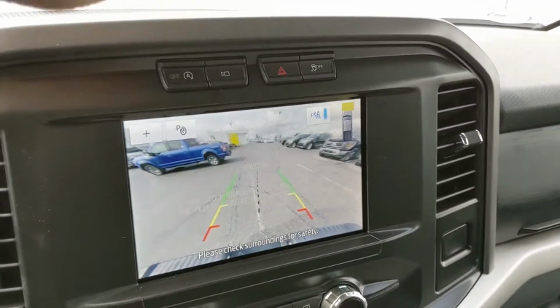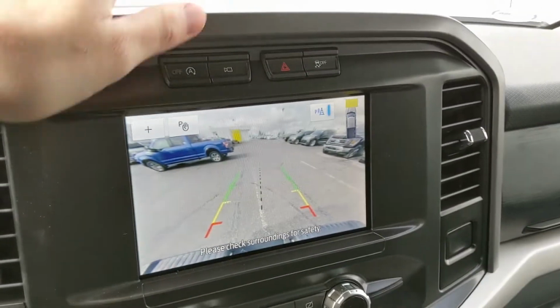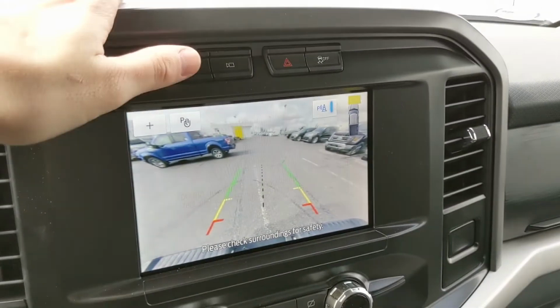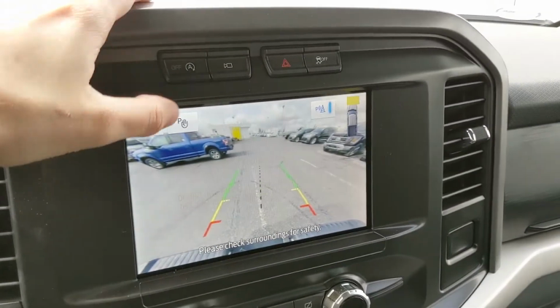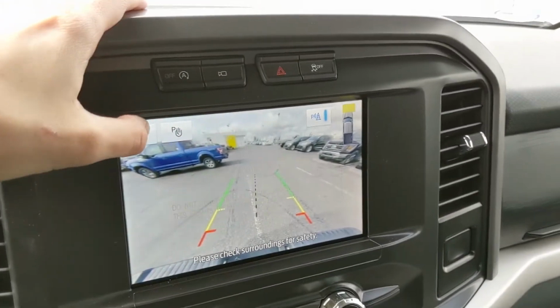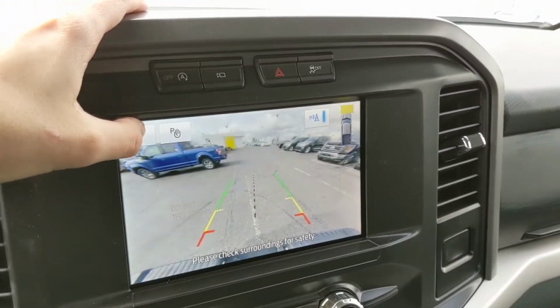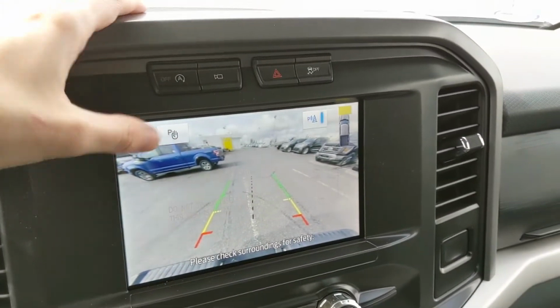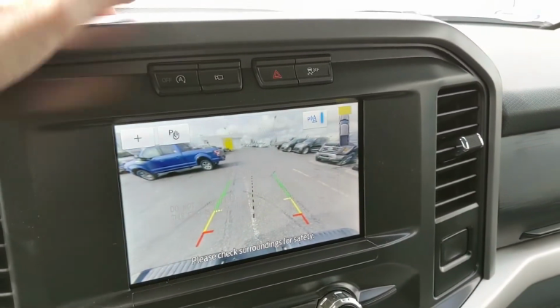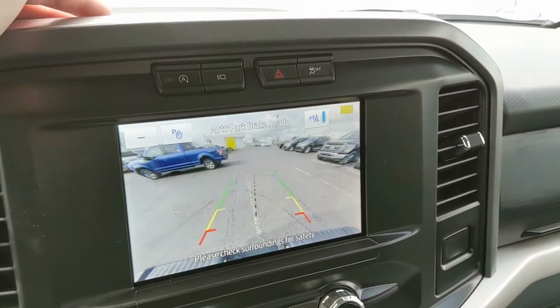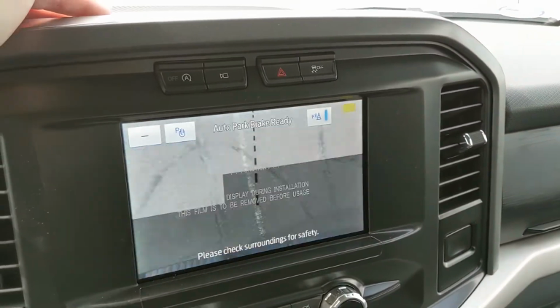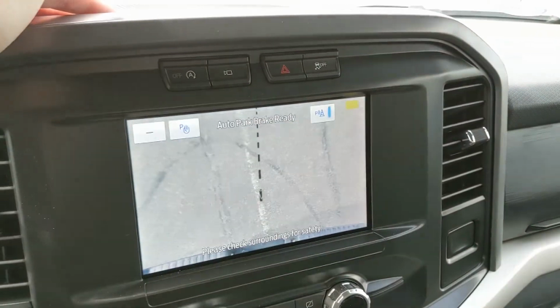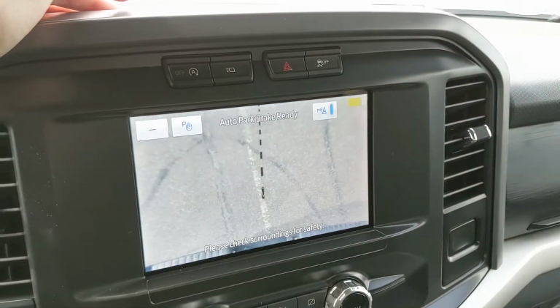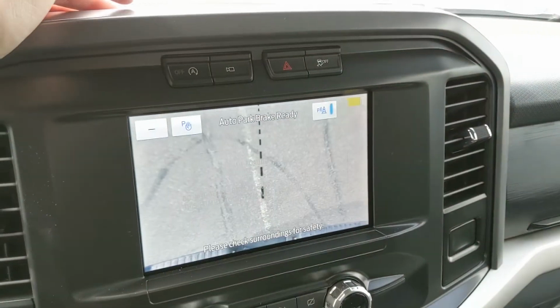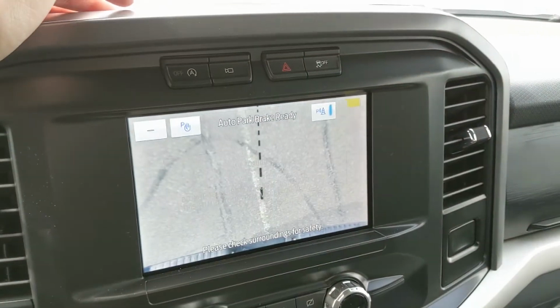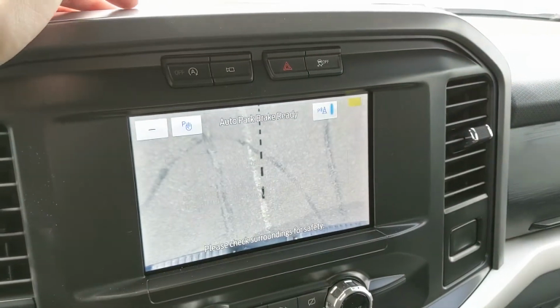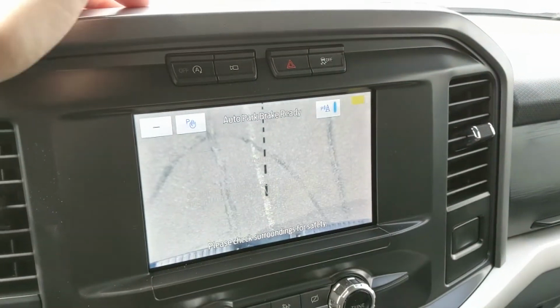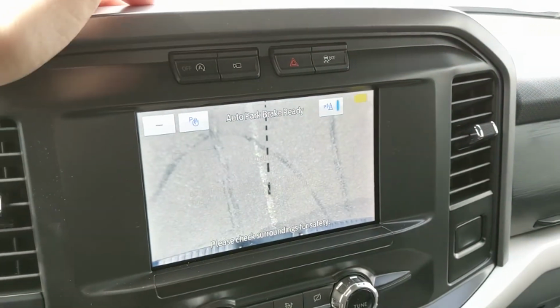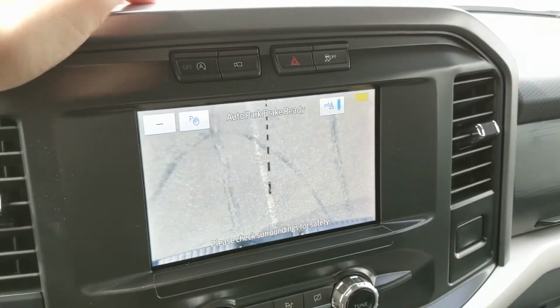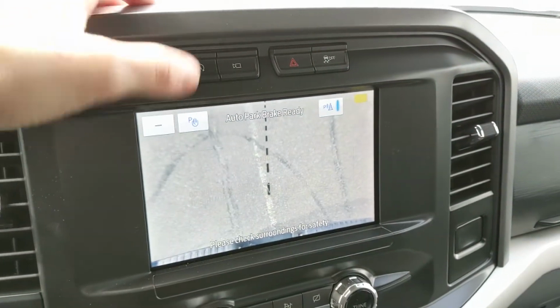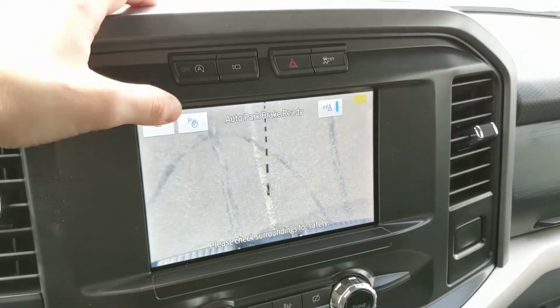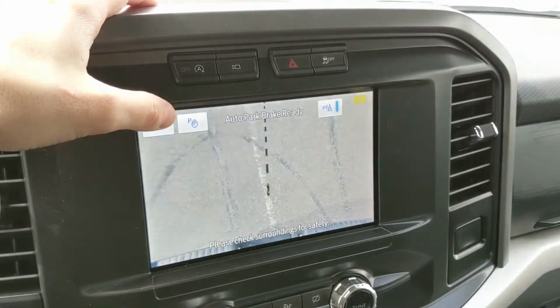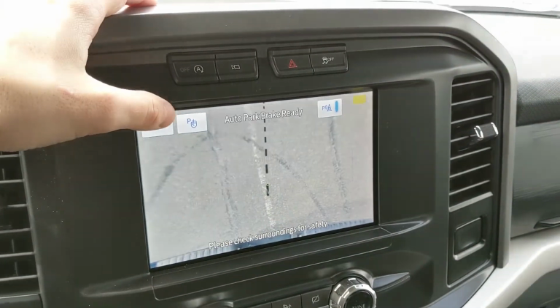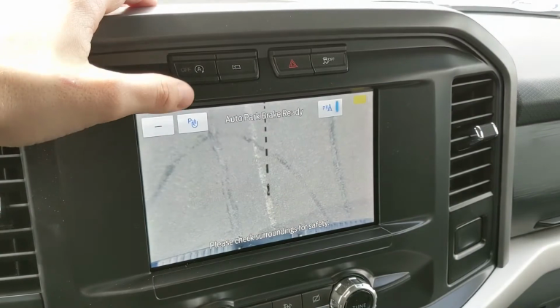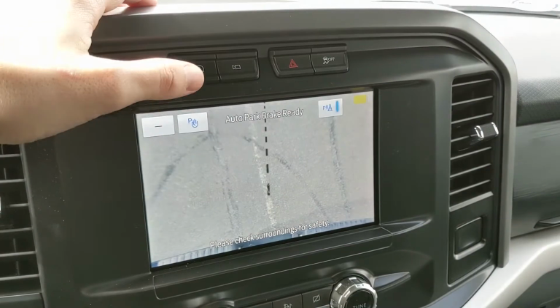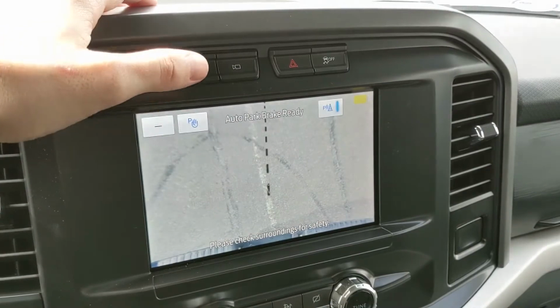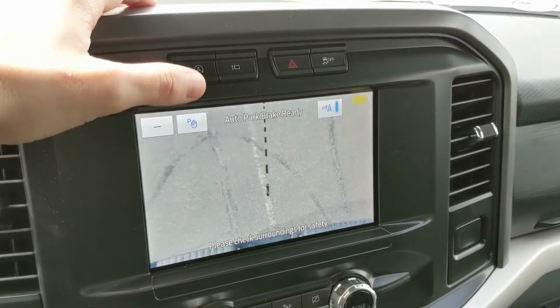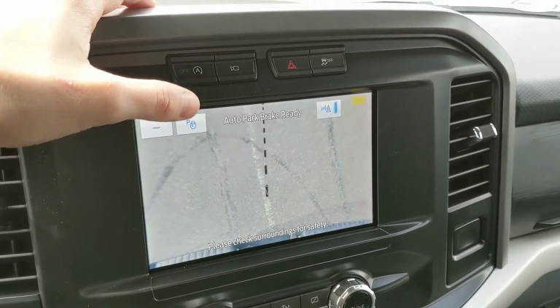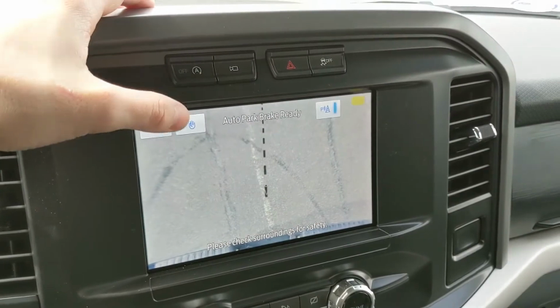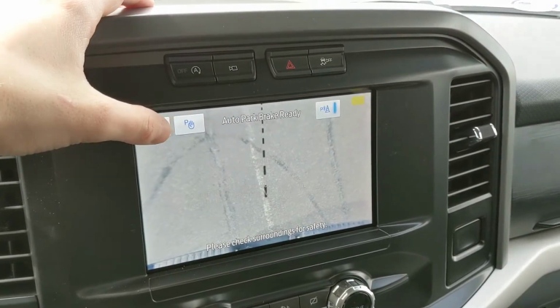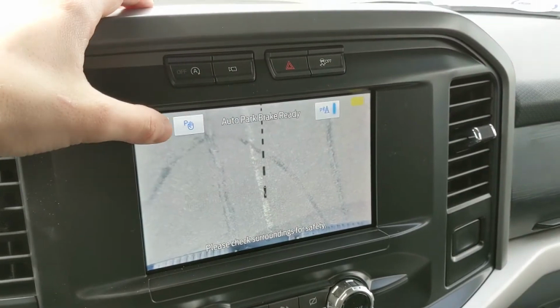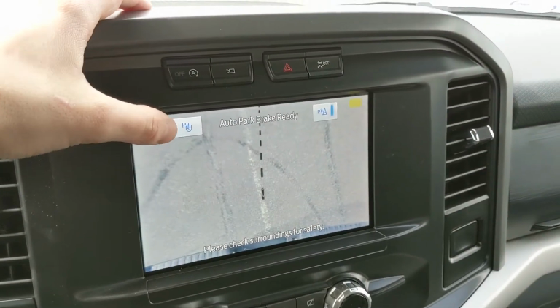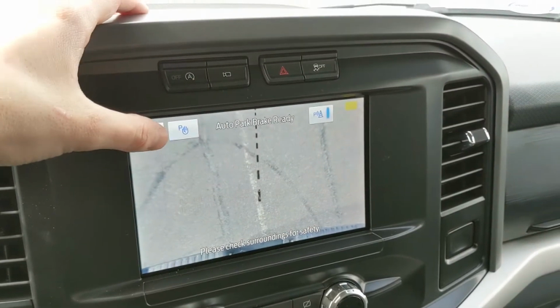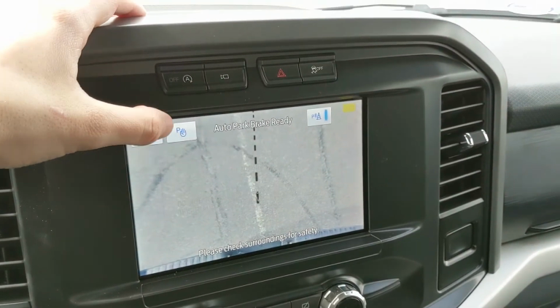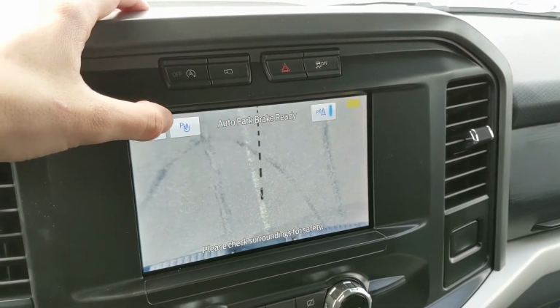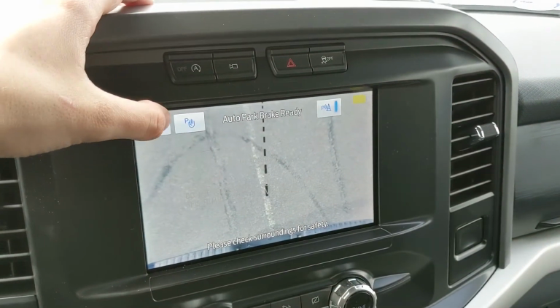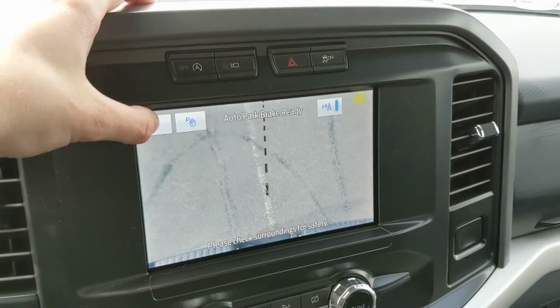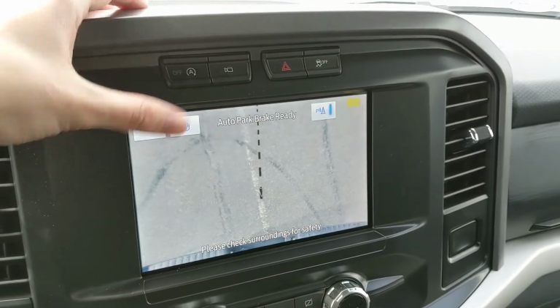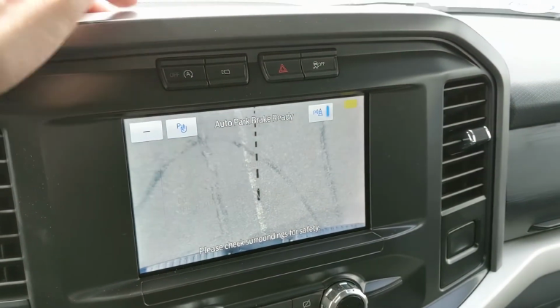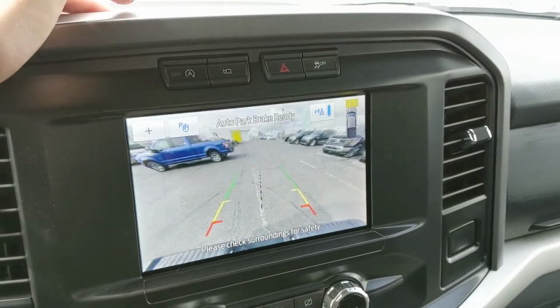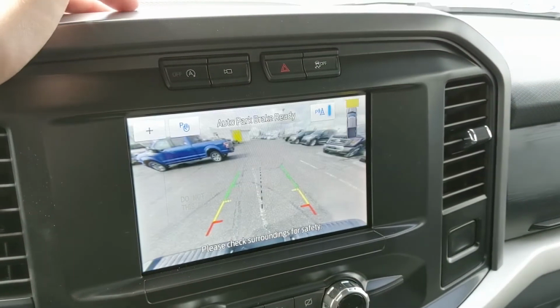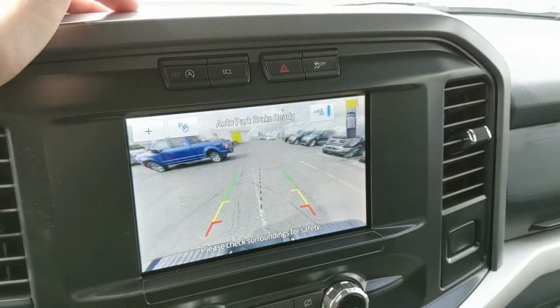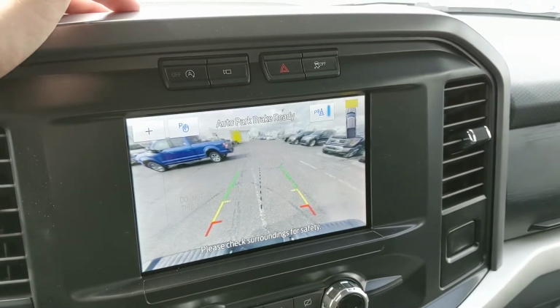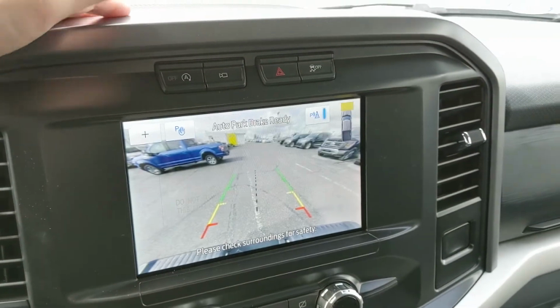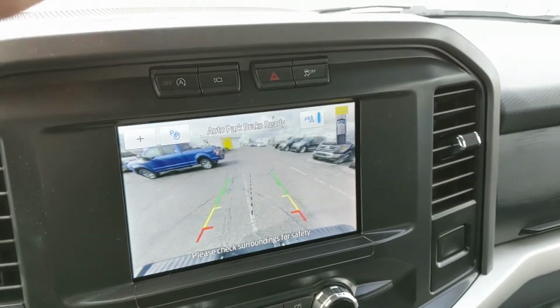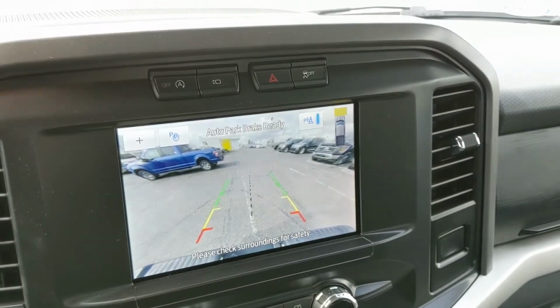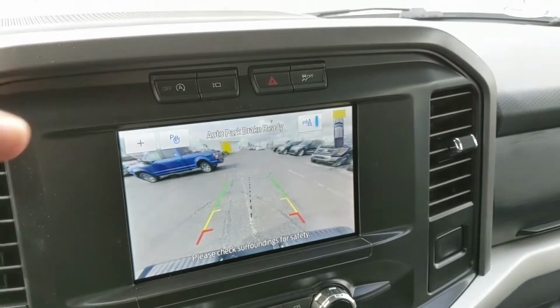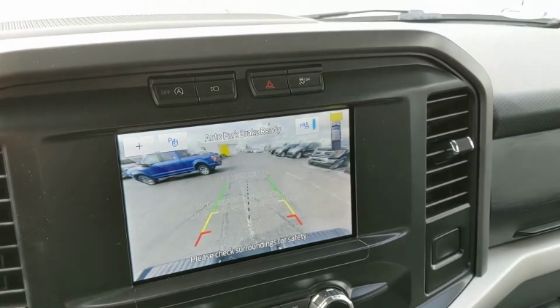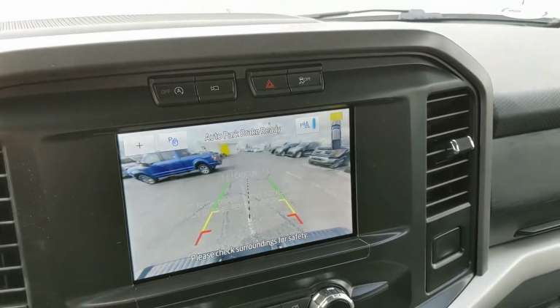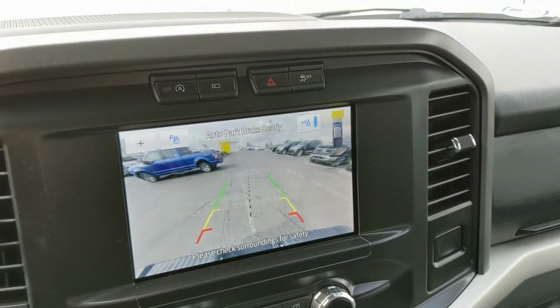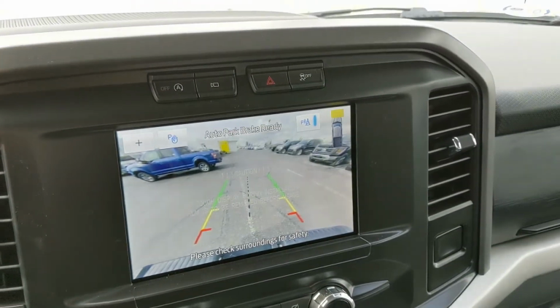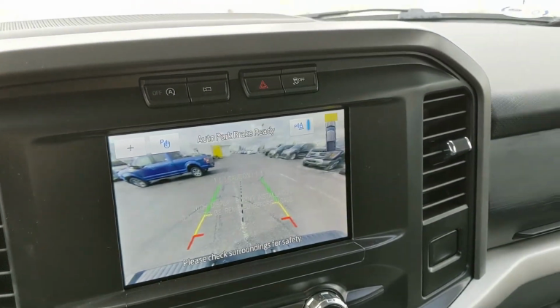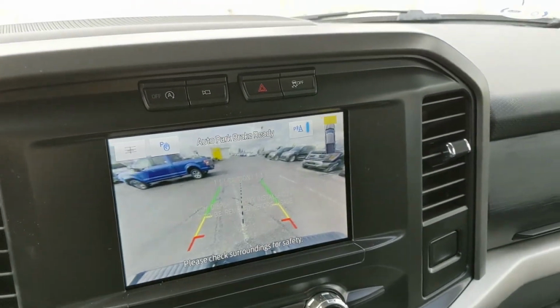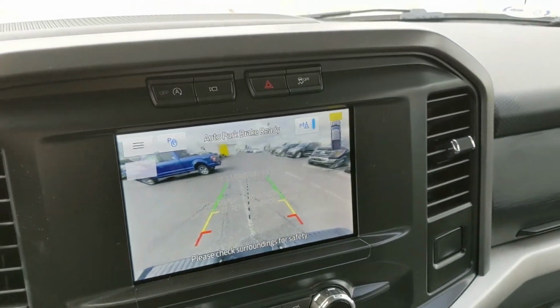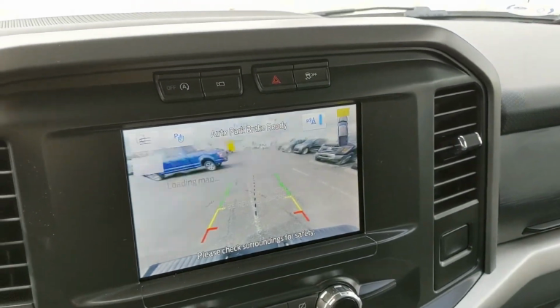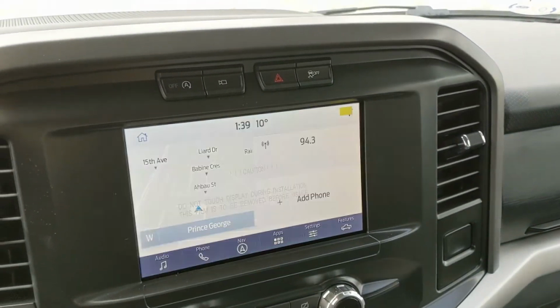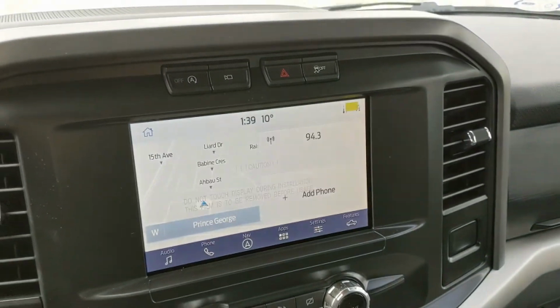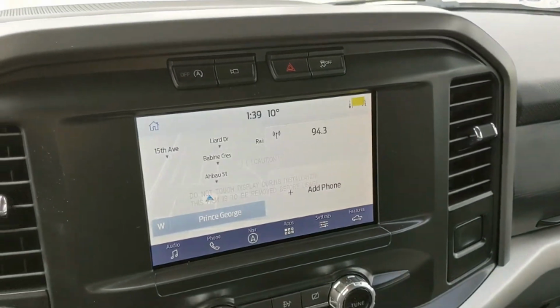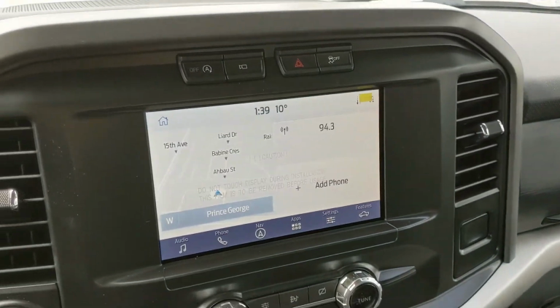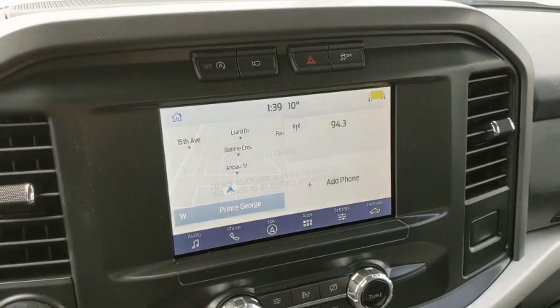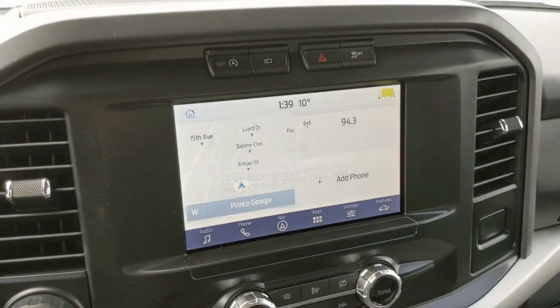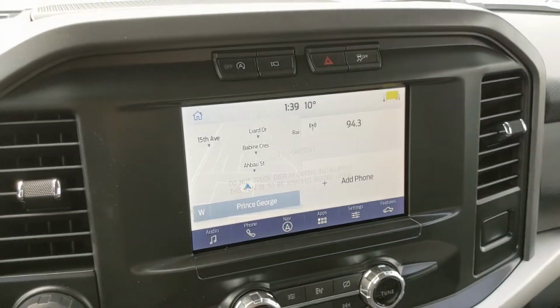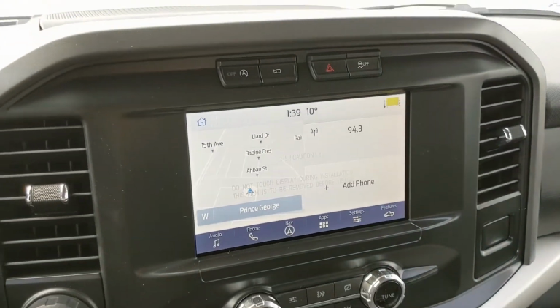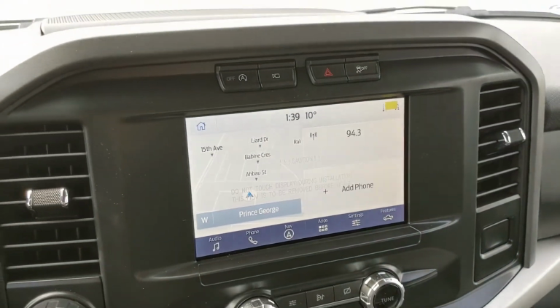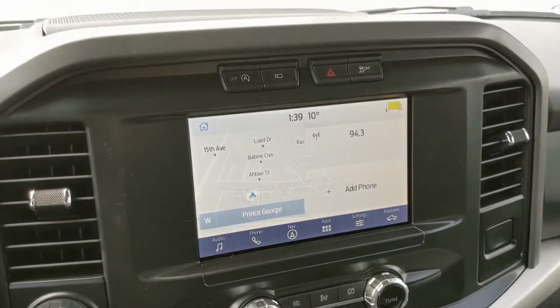Above your screen you have your auto start-stop shut-off, your camera view without being in reverse, your hazards, and your traction control shut-off.